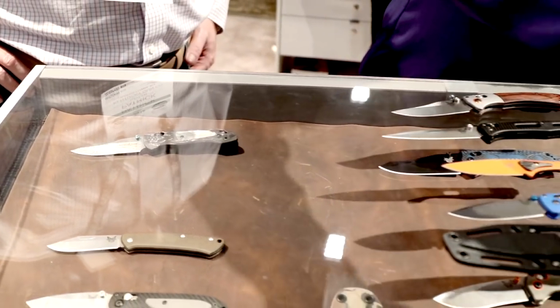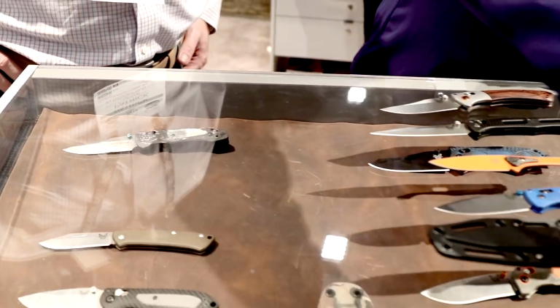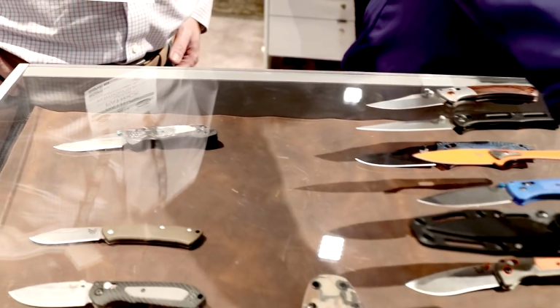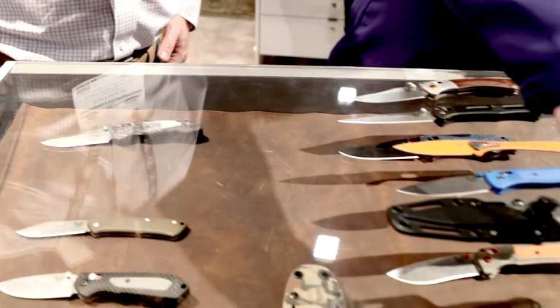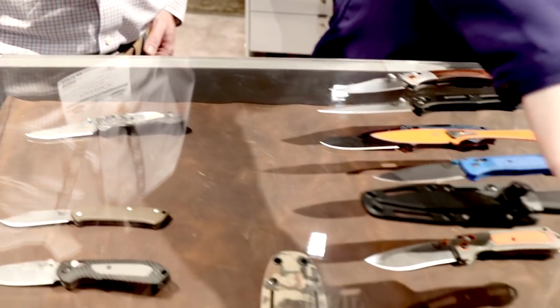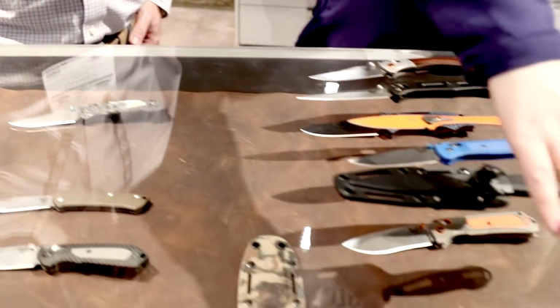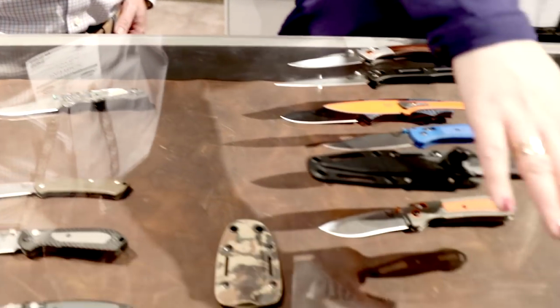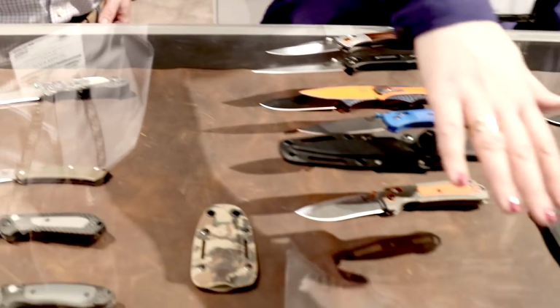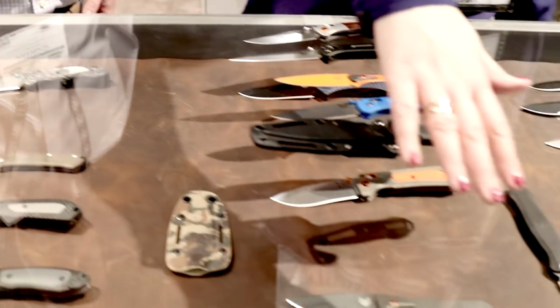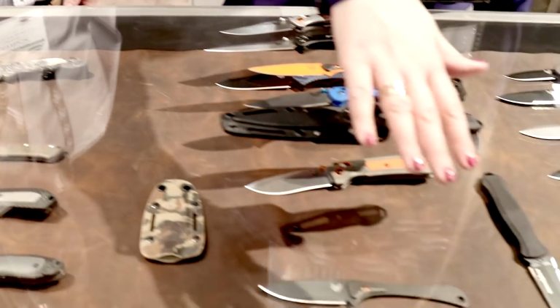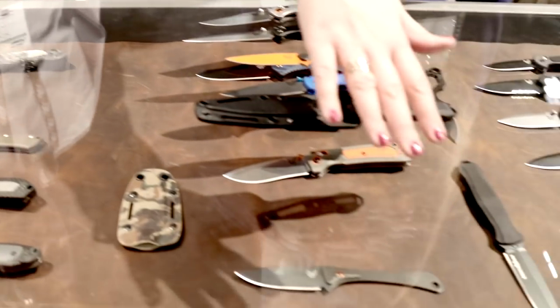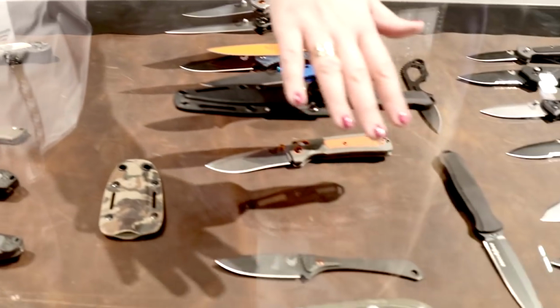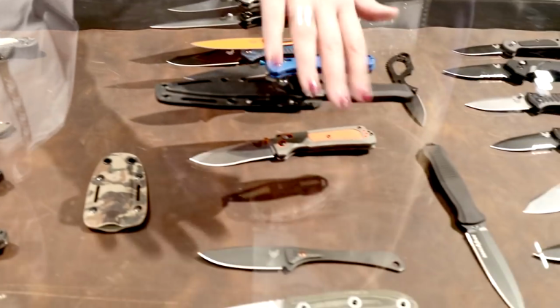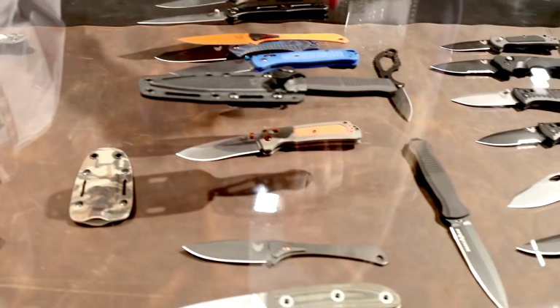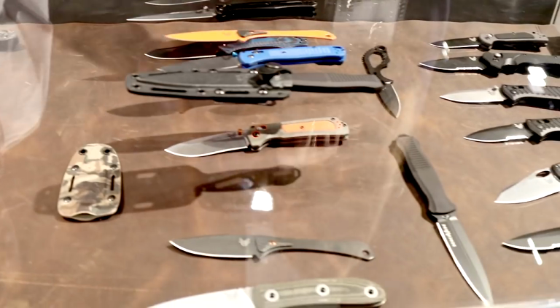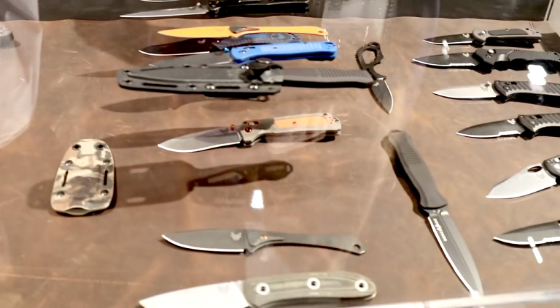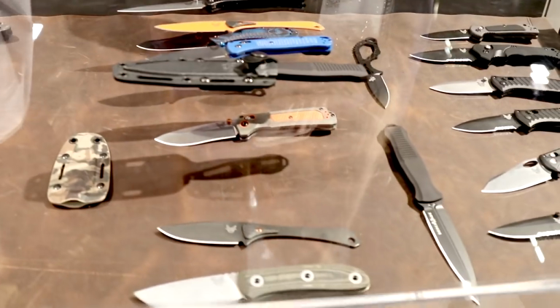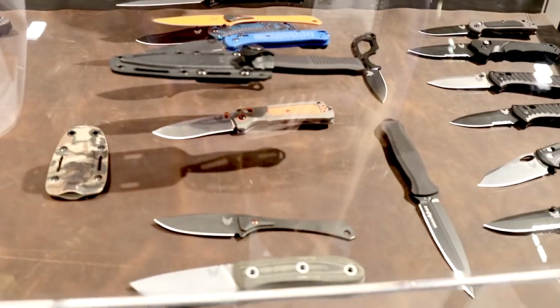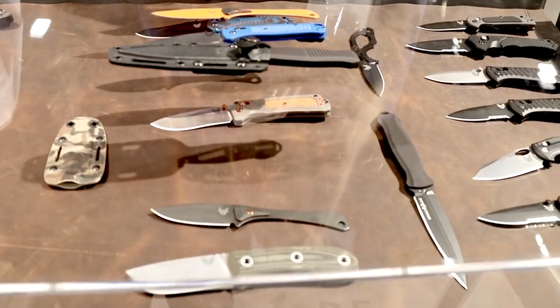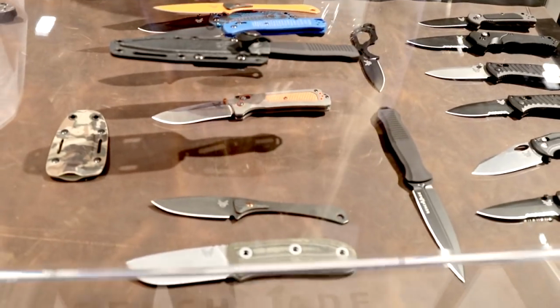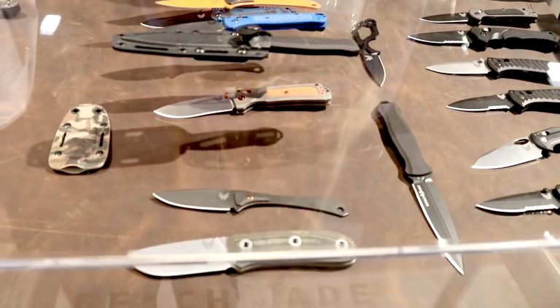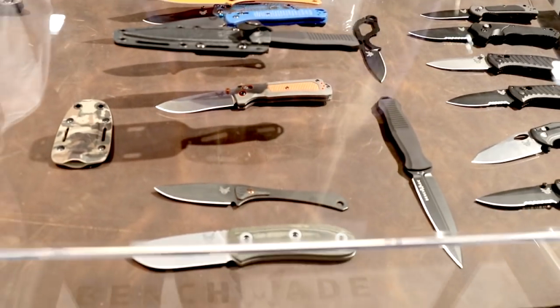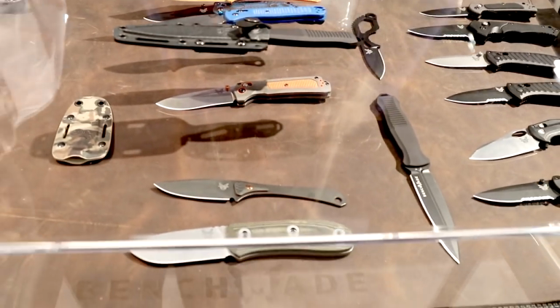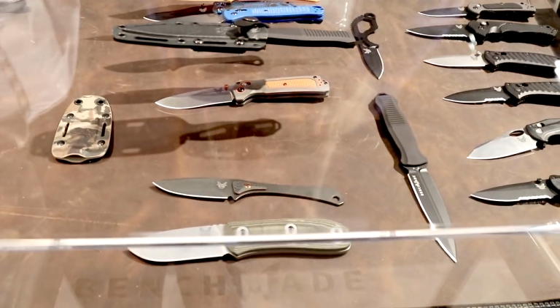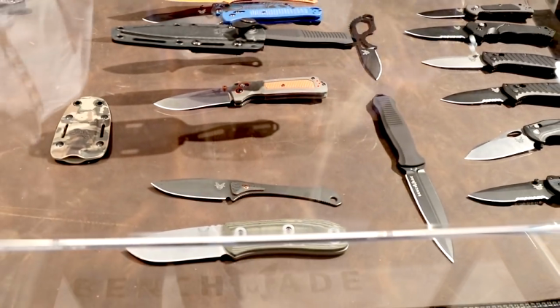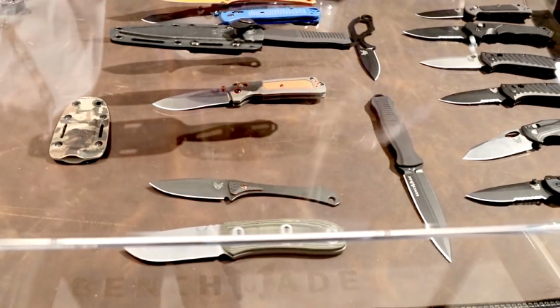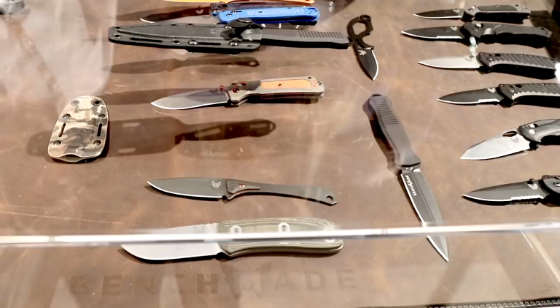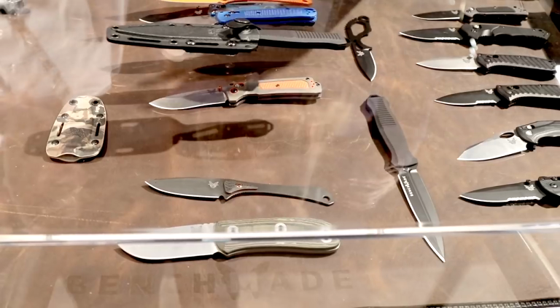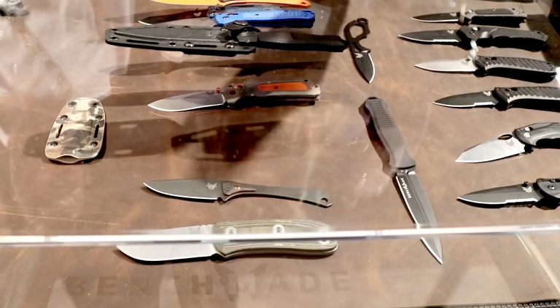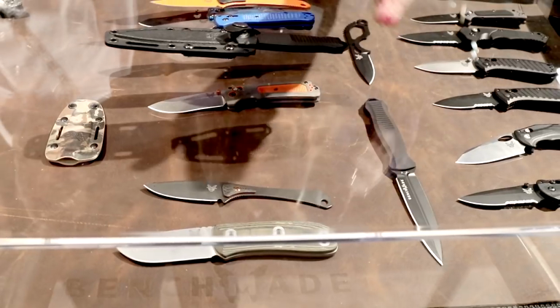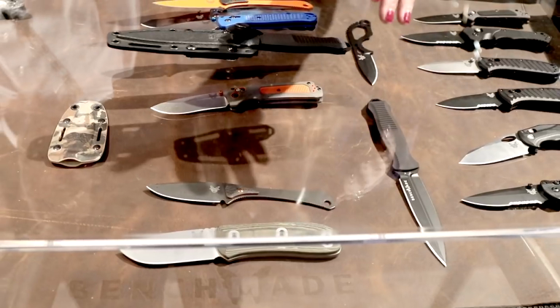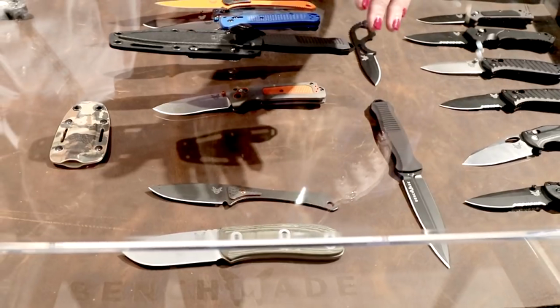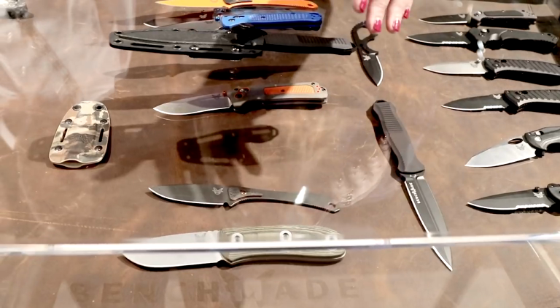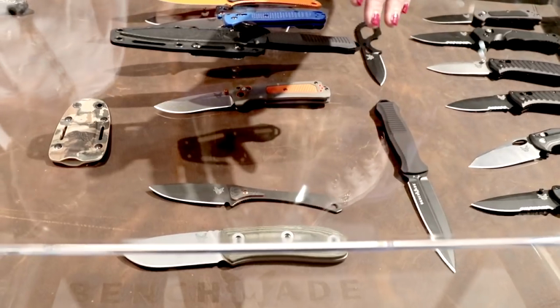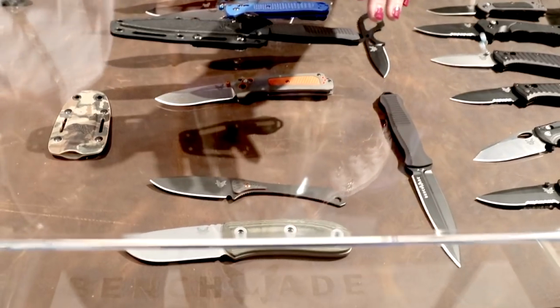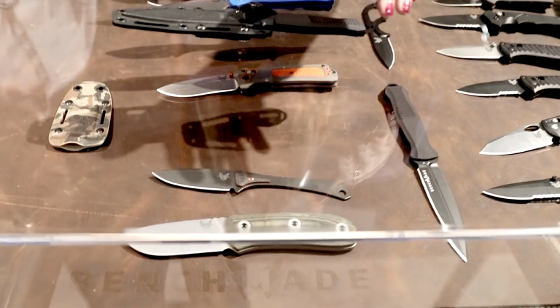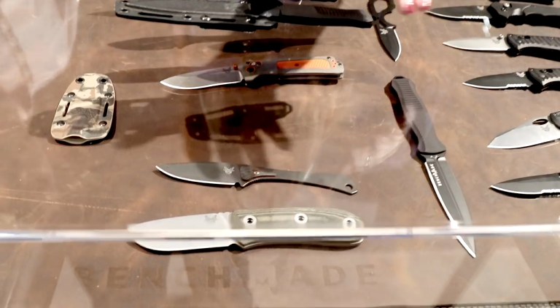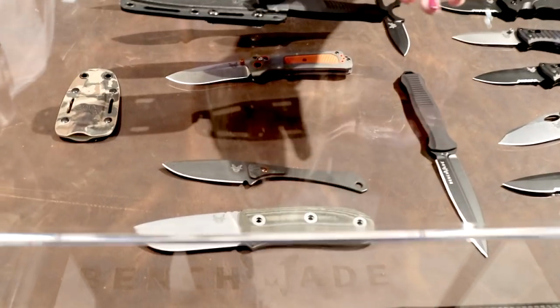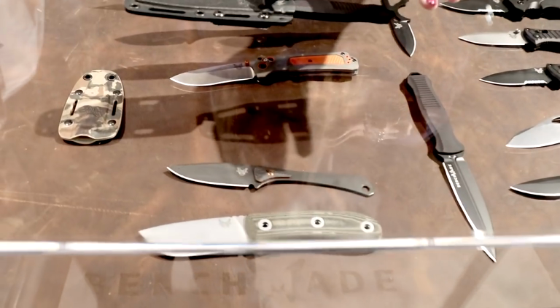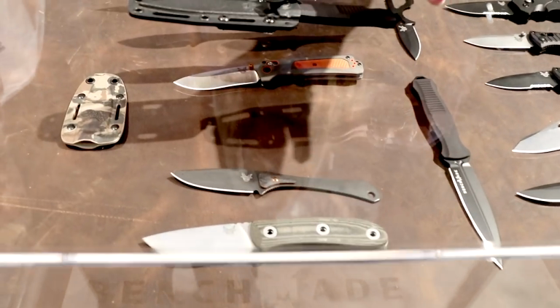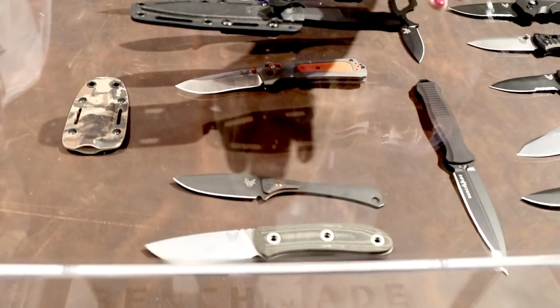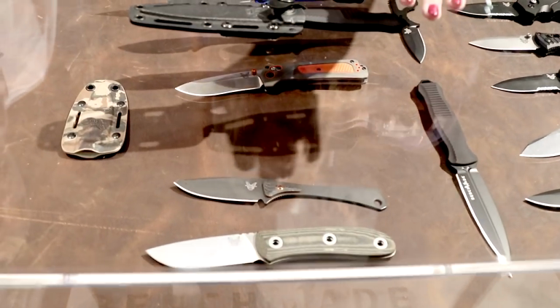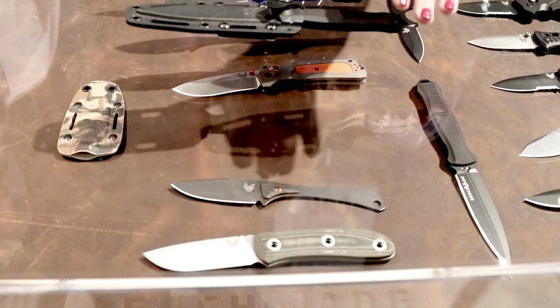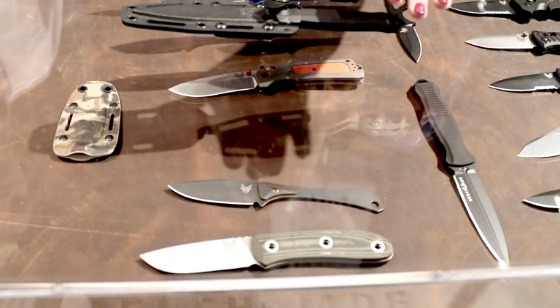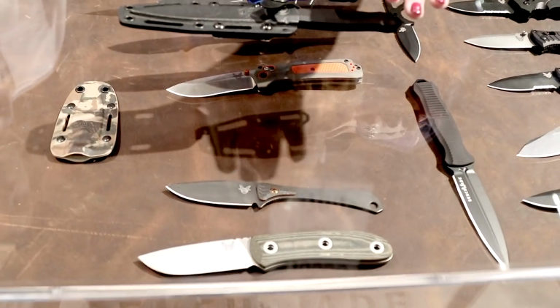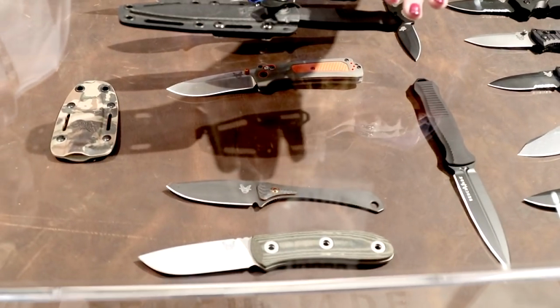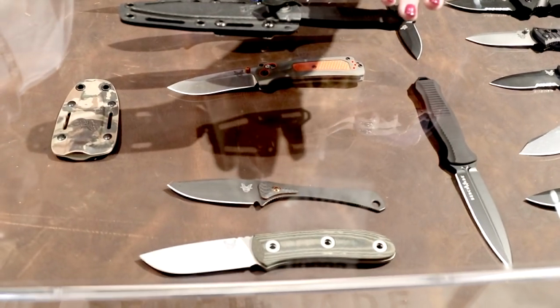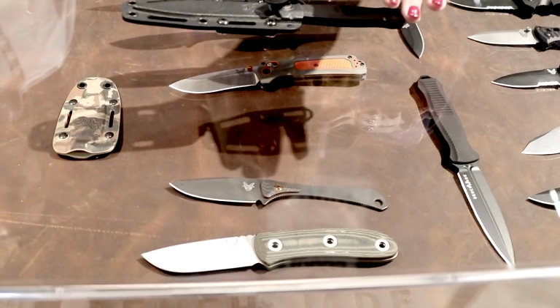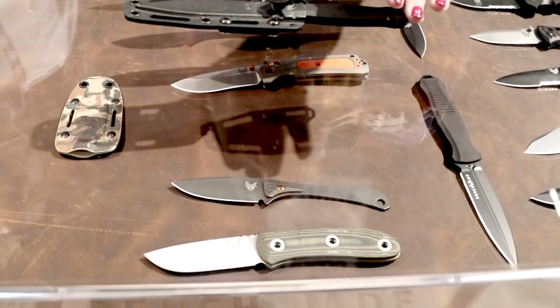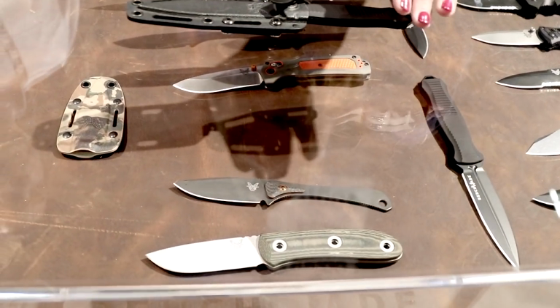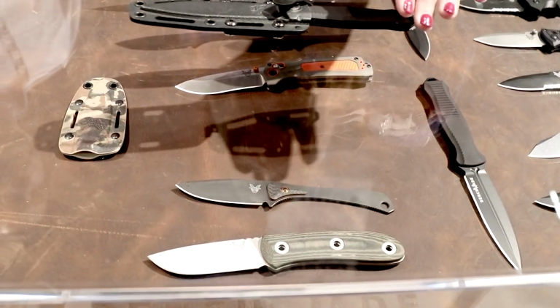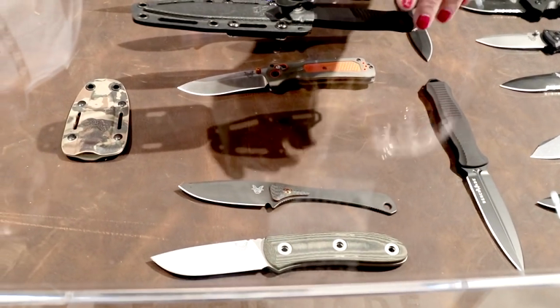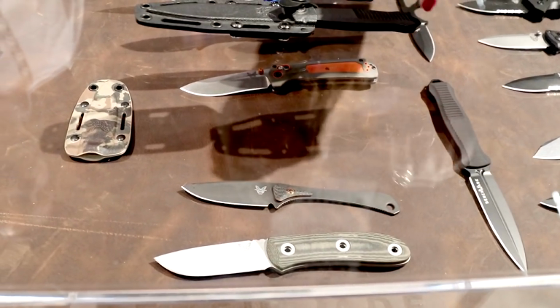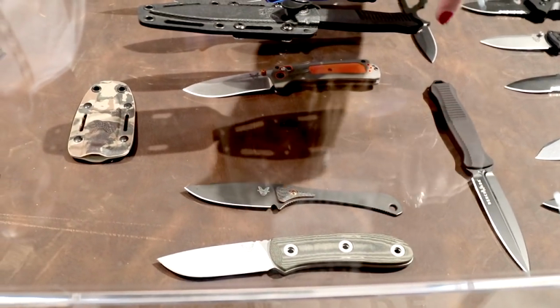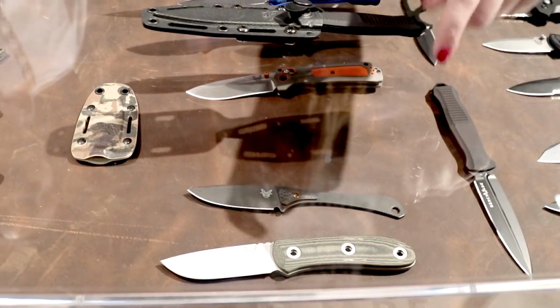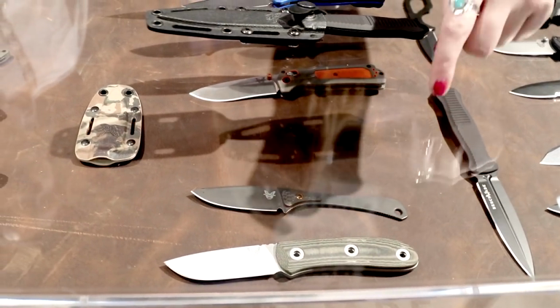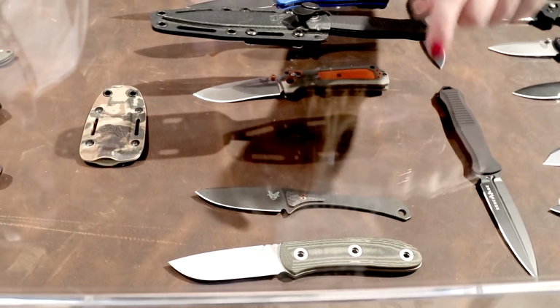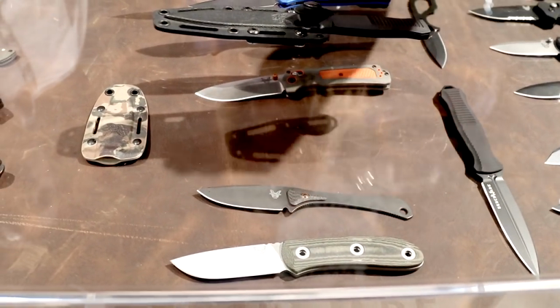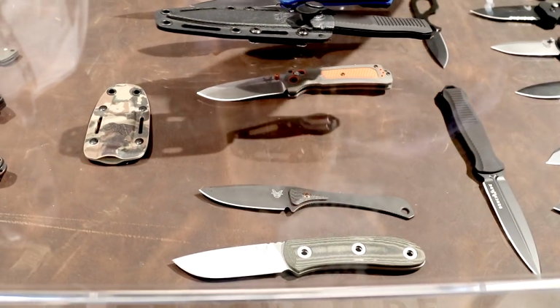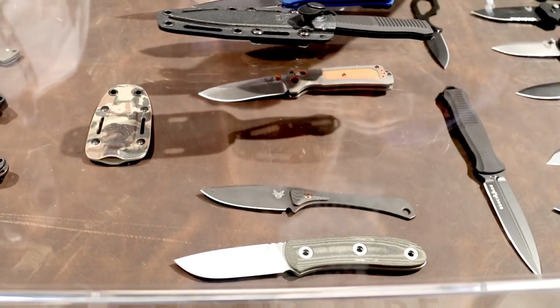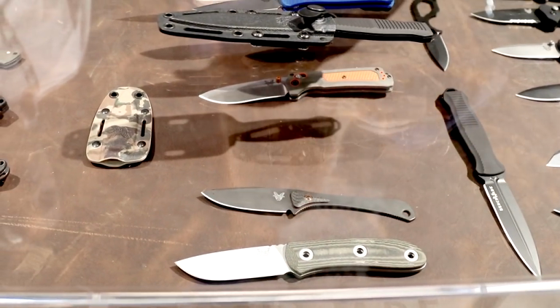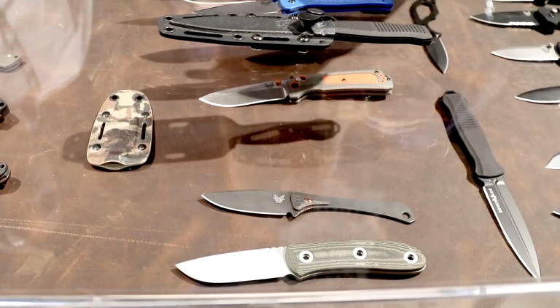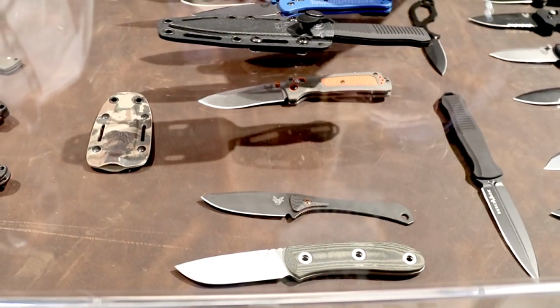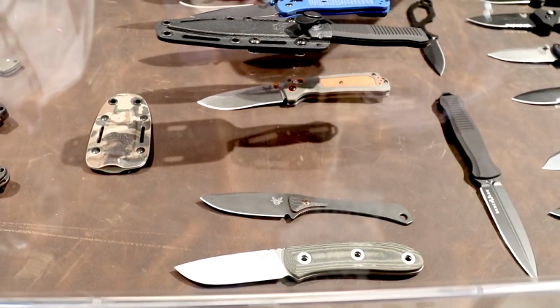We have a few new knives in the hunt line from our first designer collaboration — the Mel Pardue Hunter here.